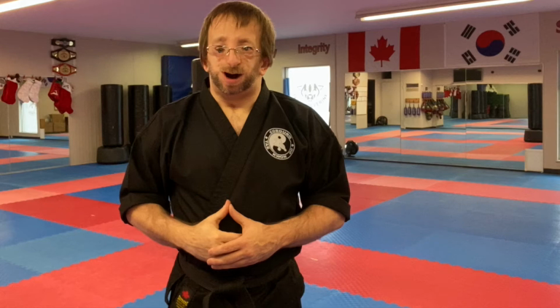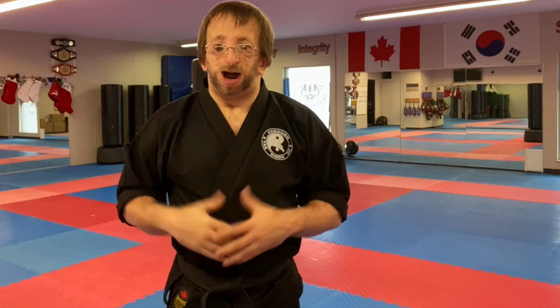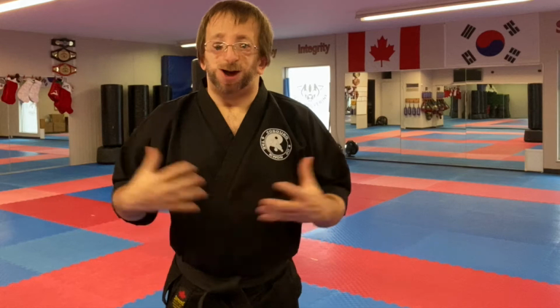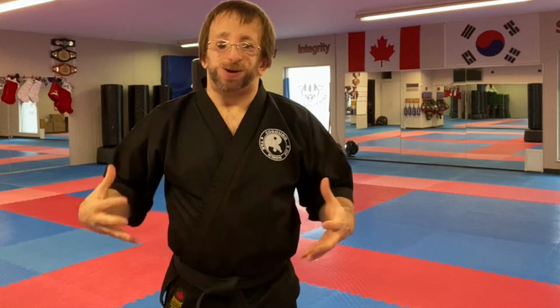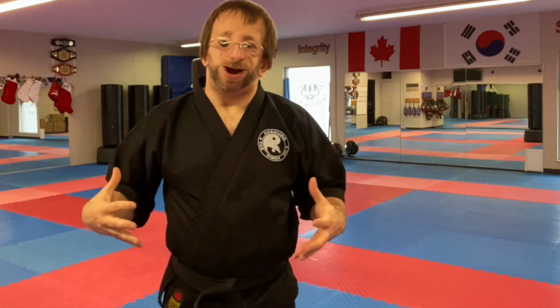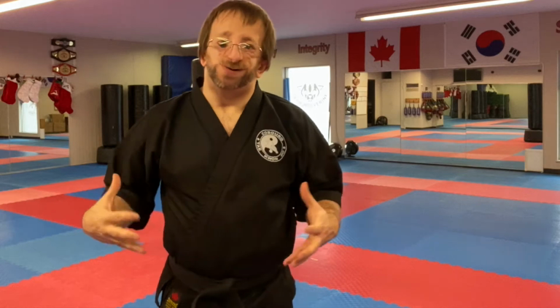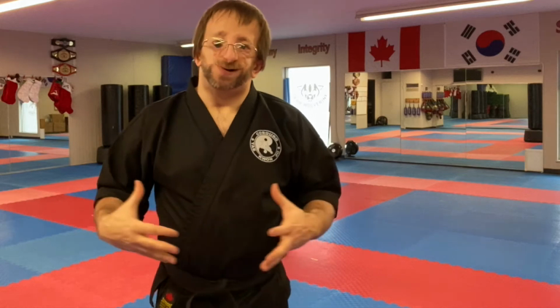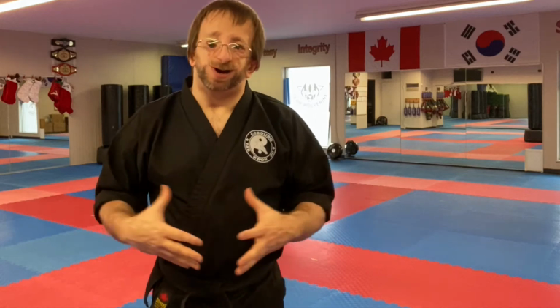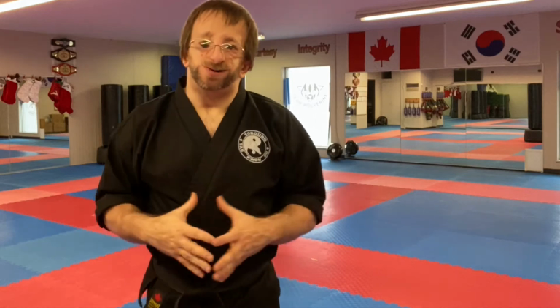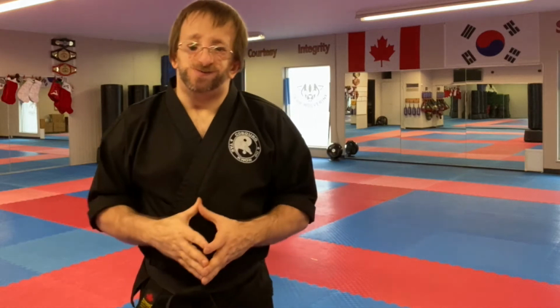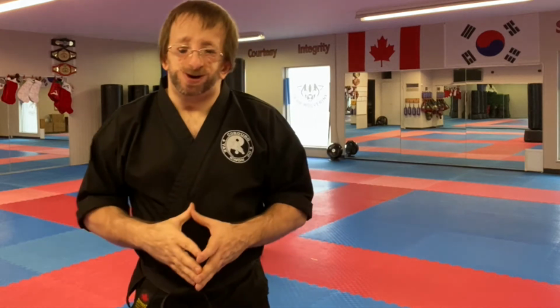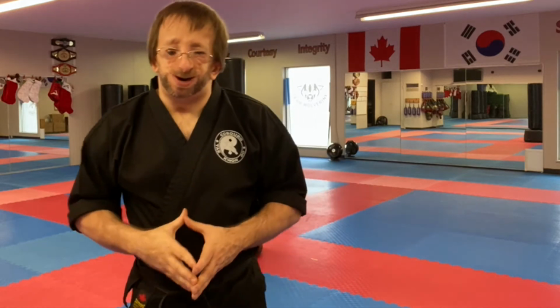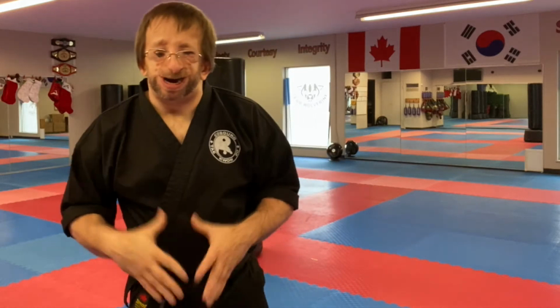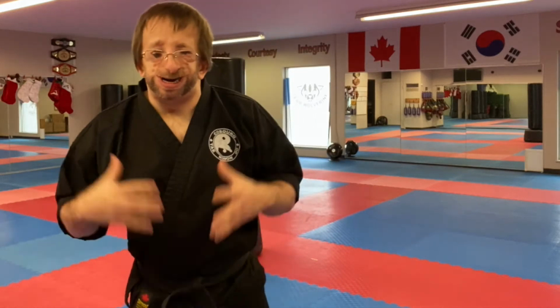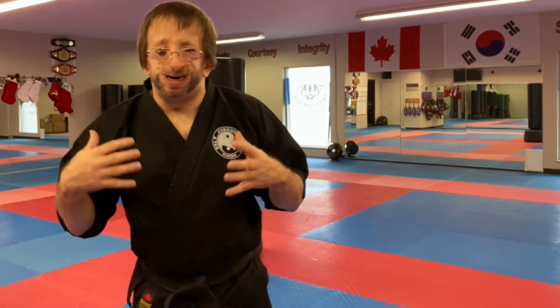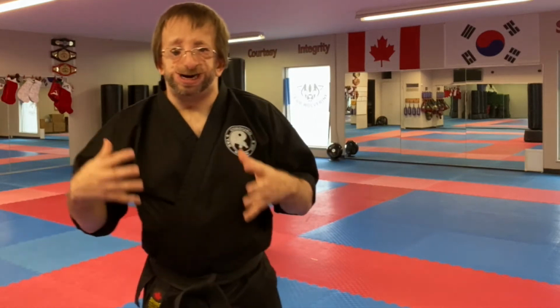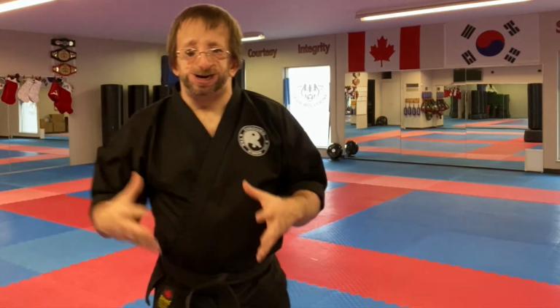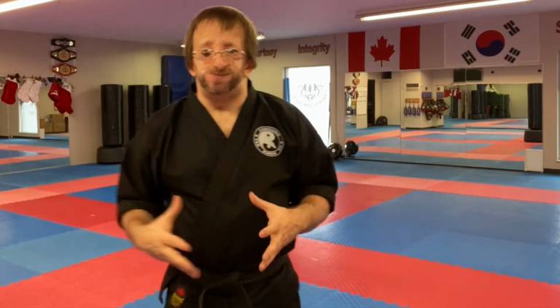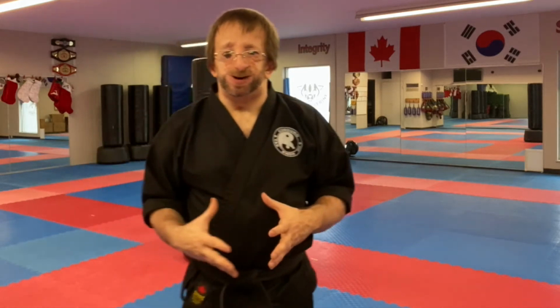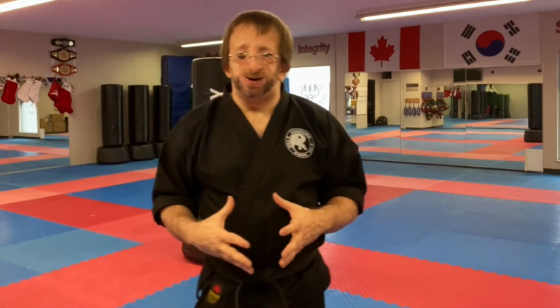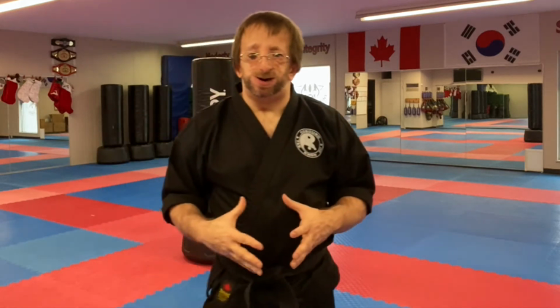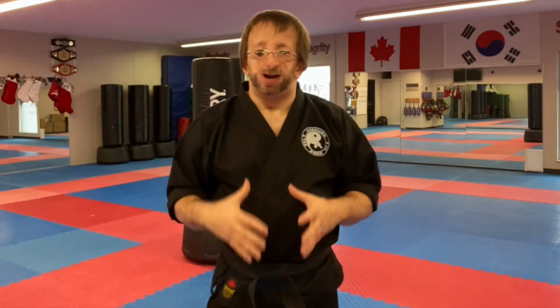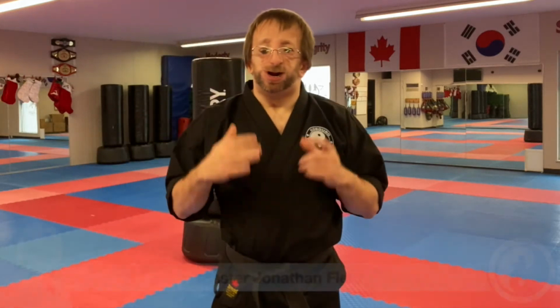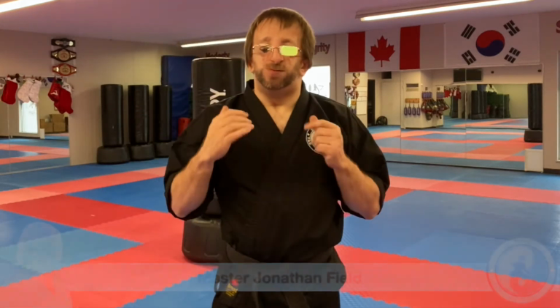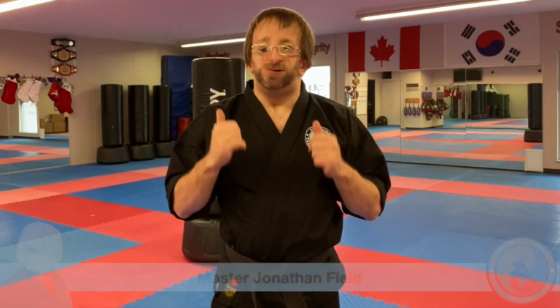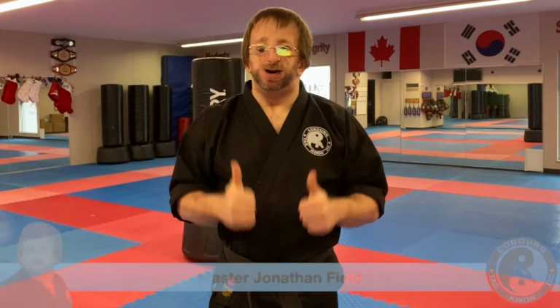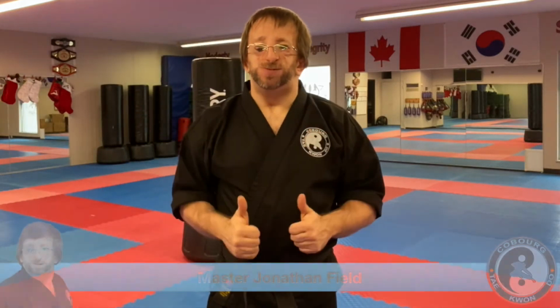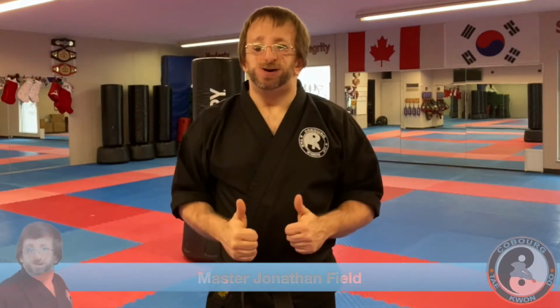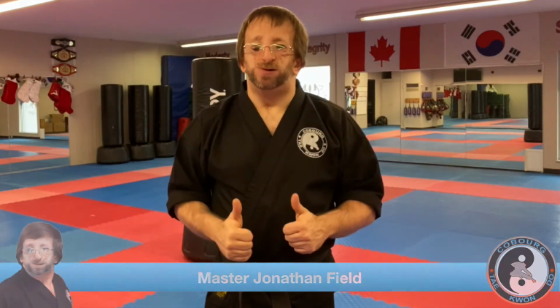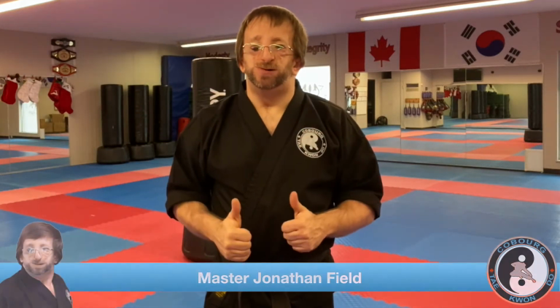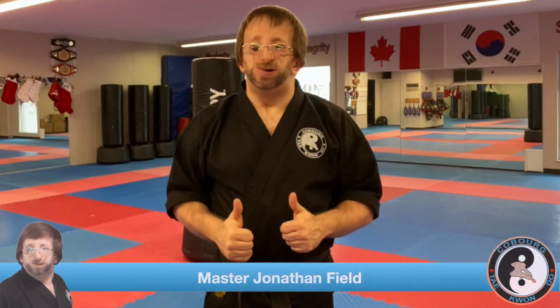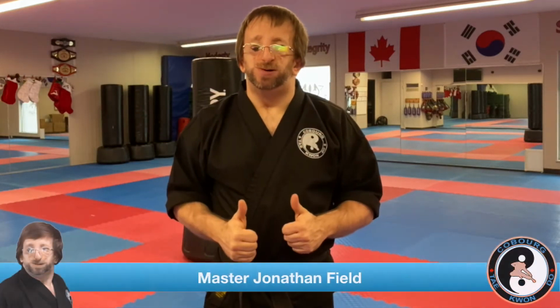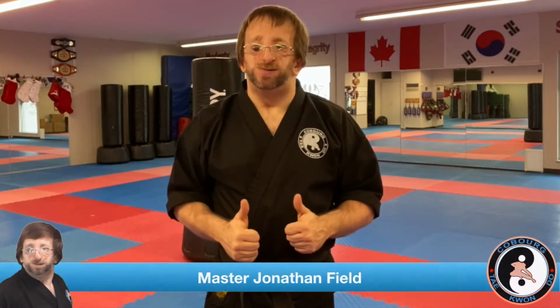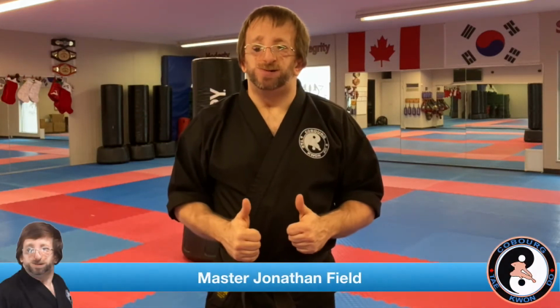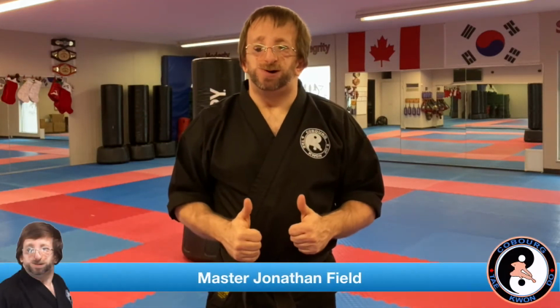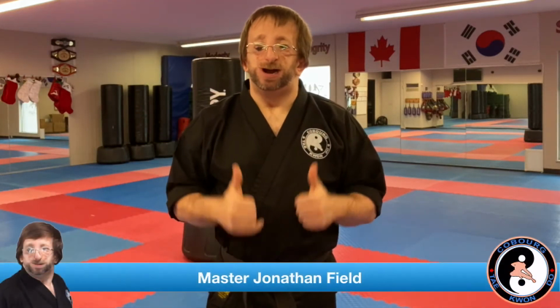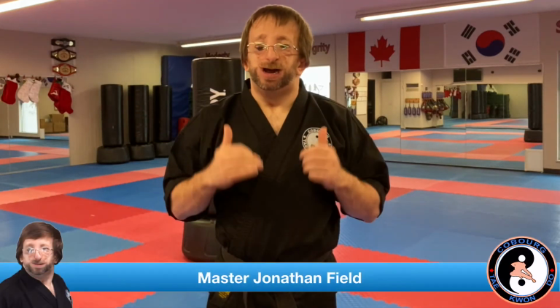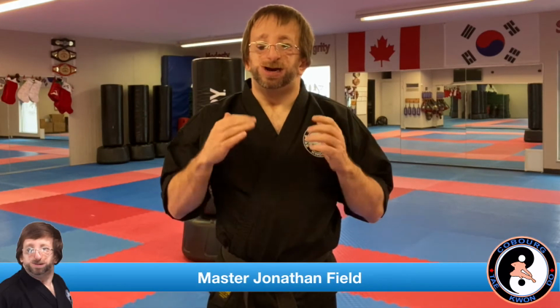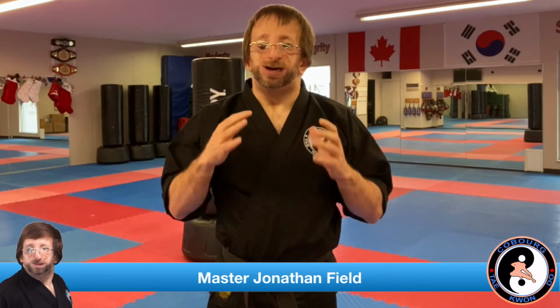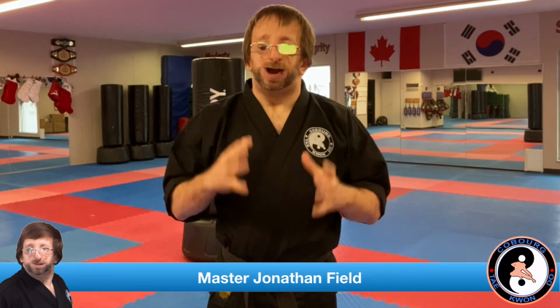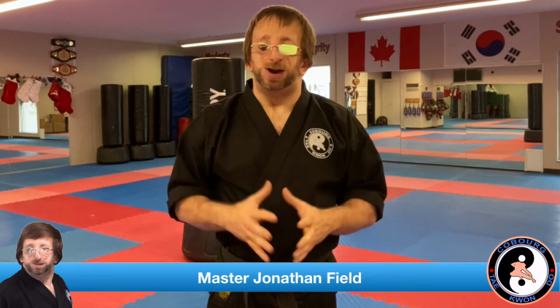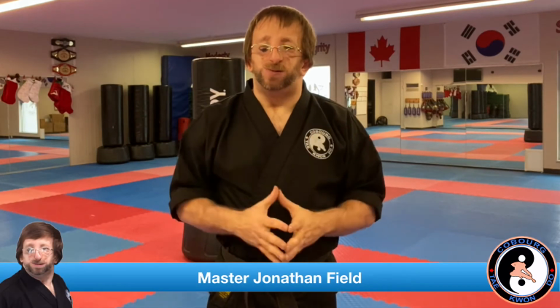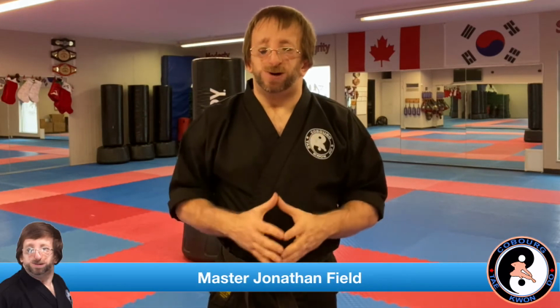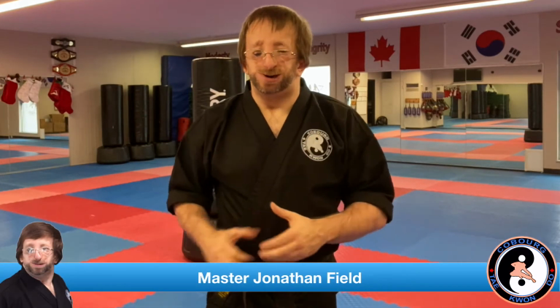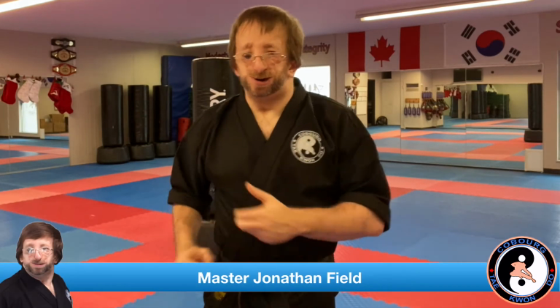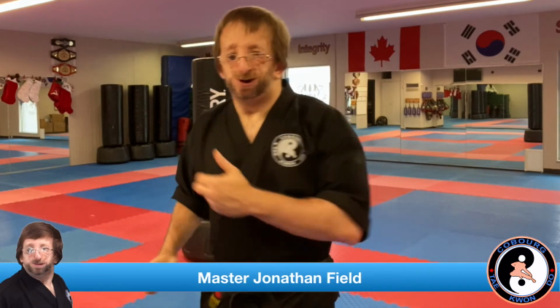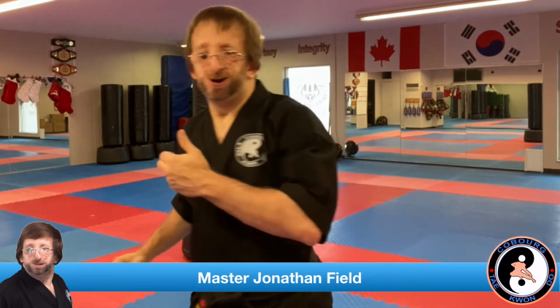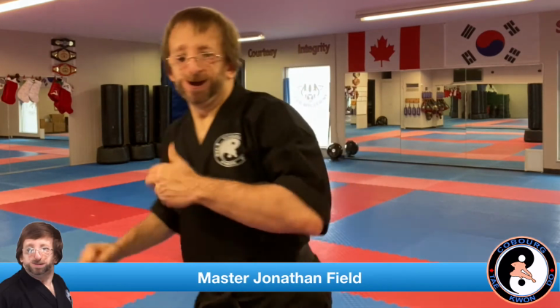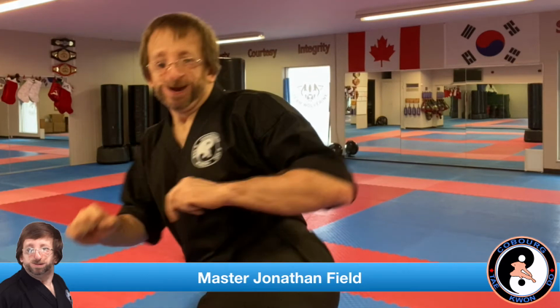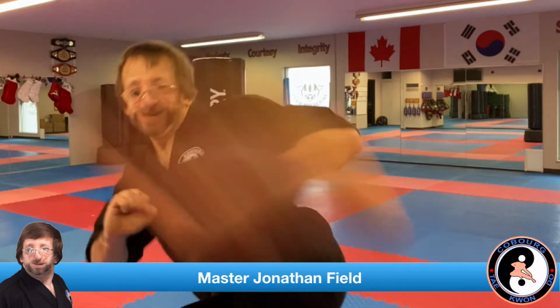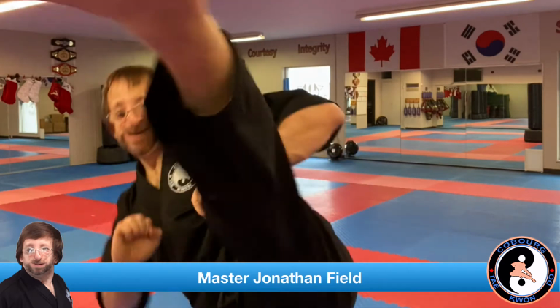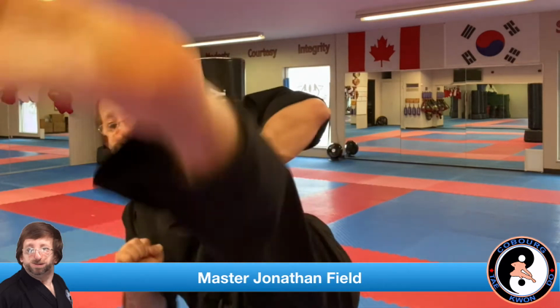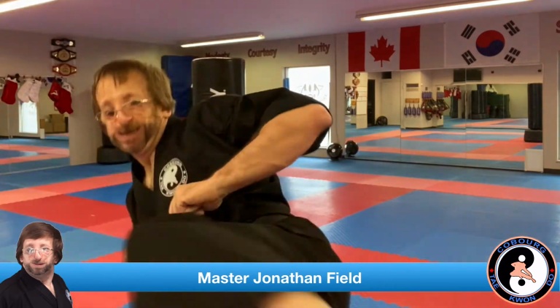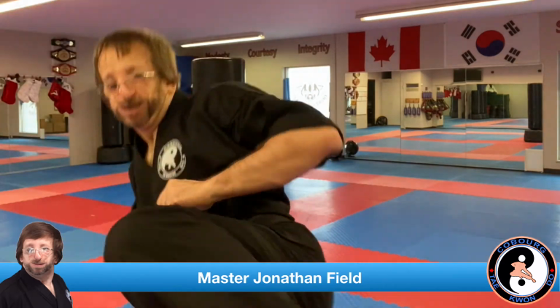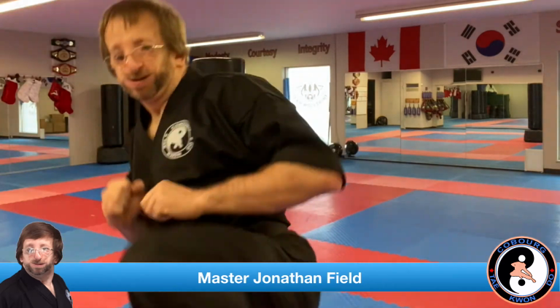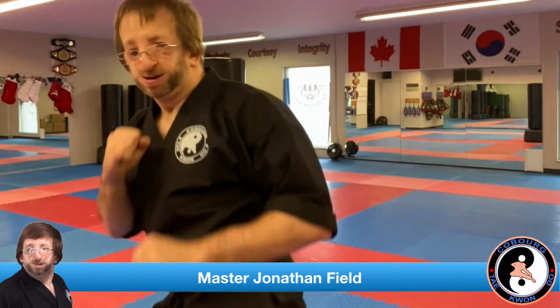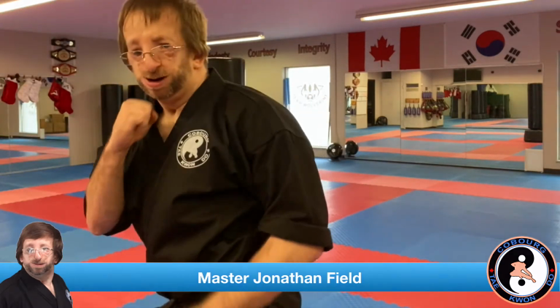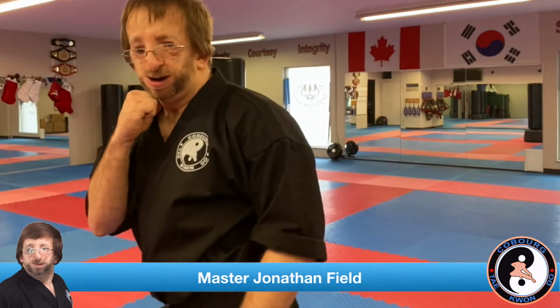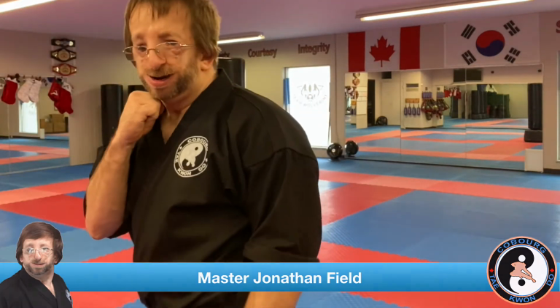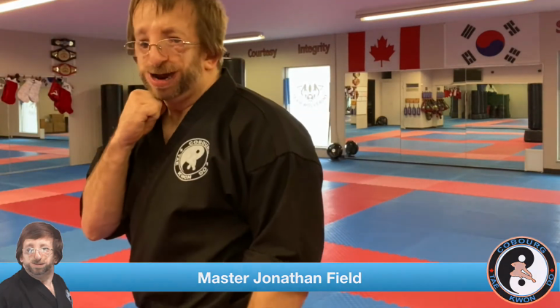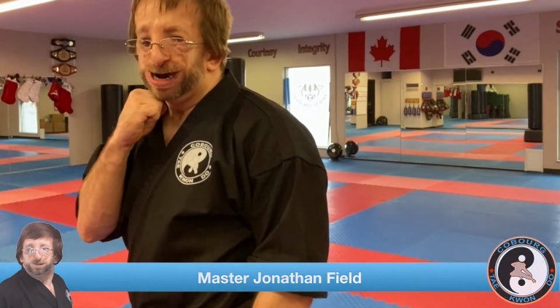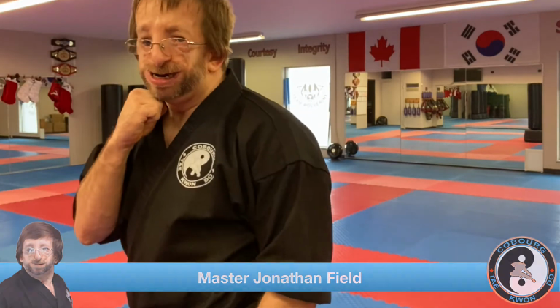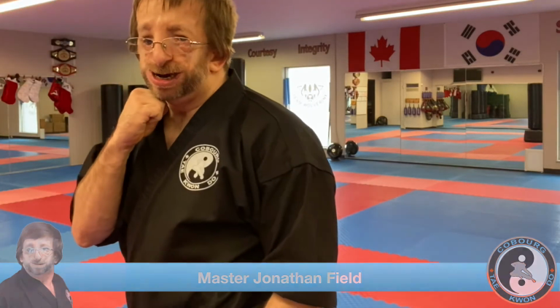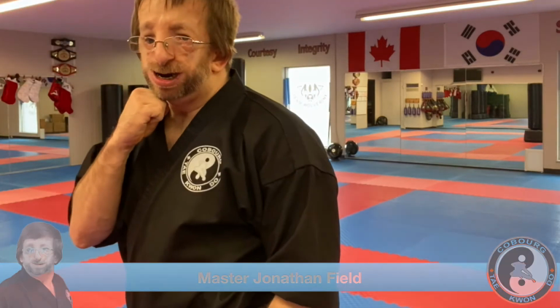I'm Matthew Johnson Field, and in today's video we're going to be going over the Taekwondo side kick.